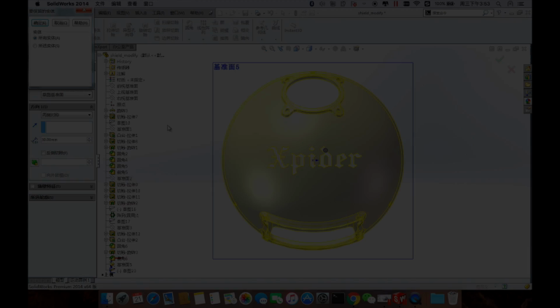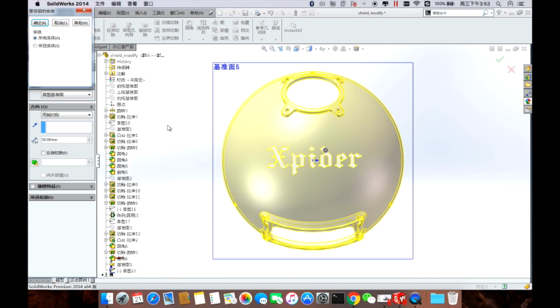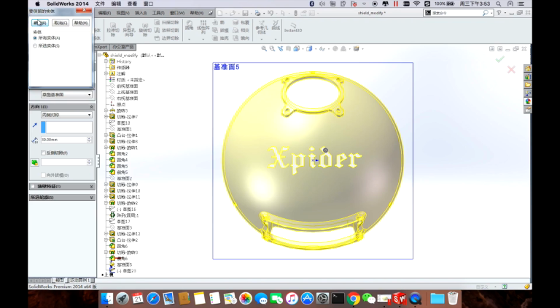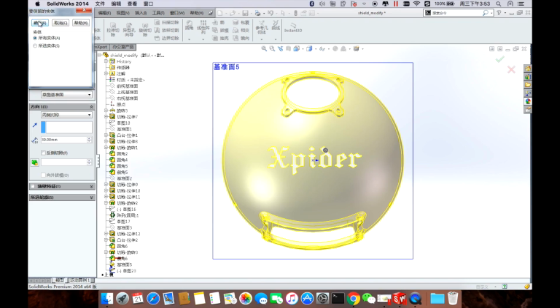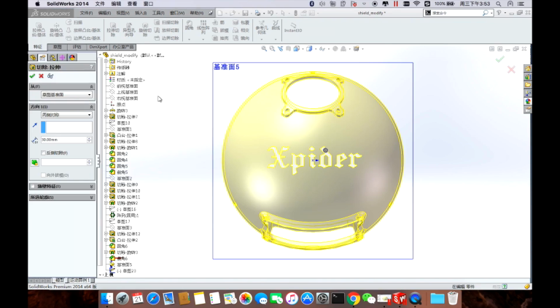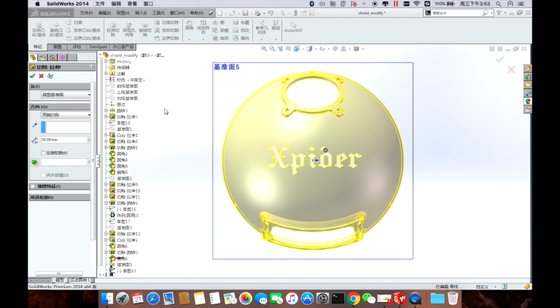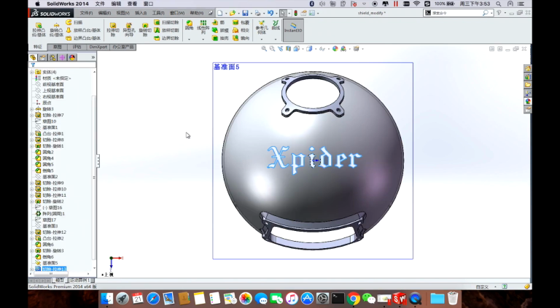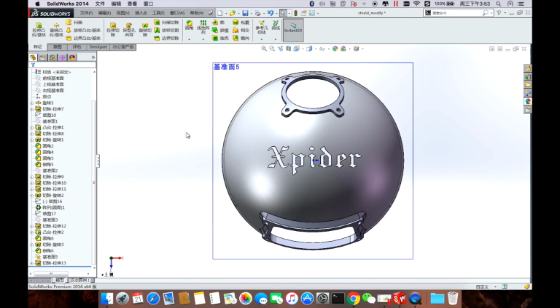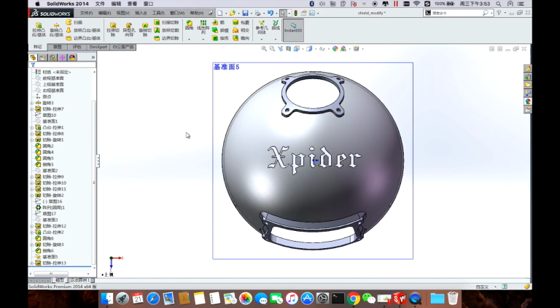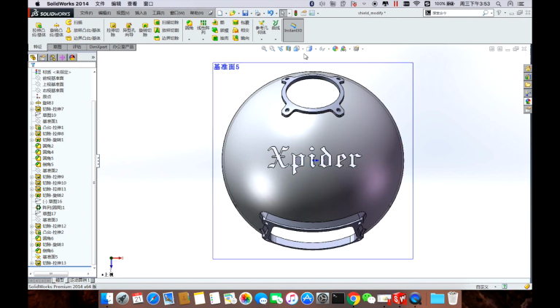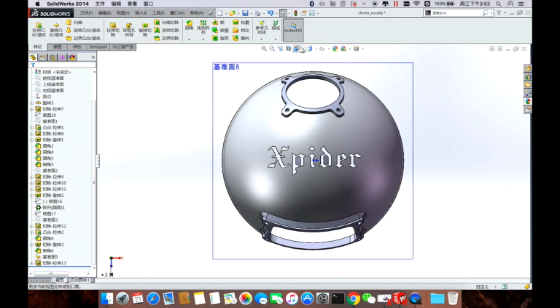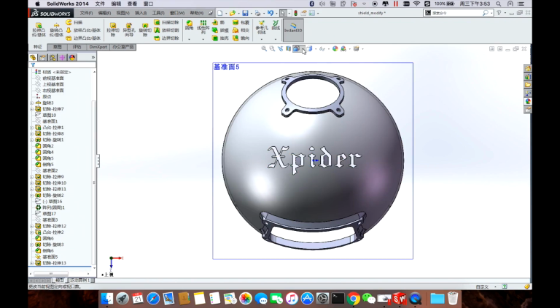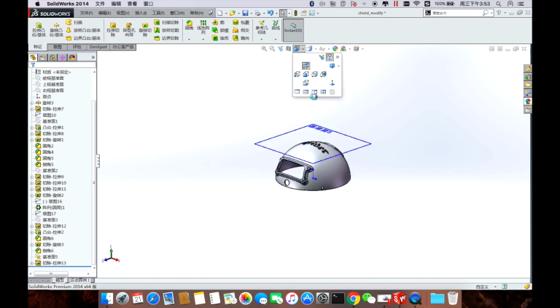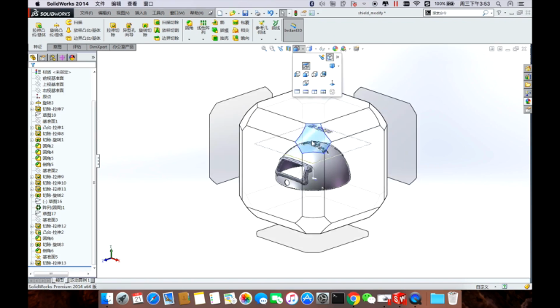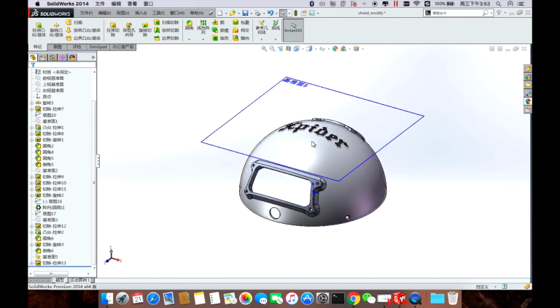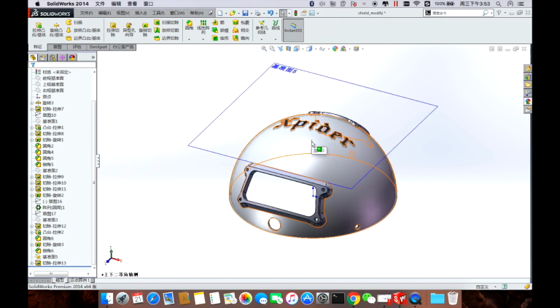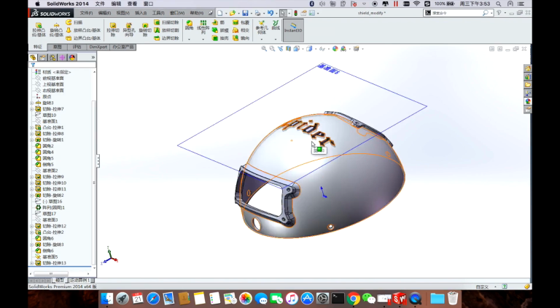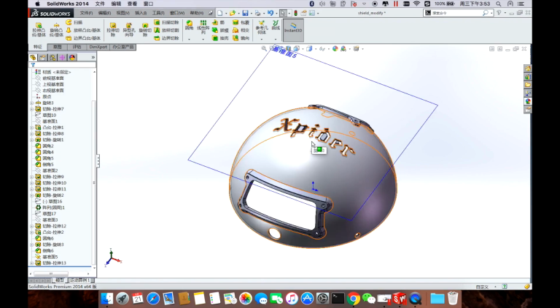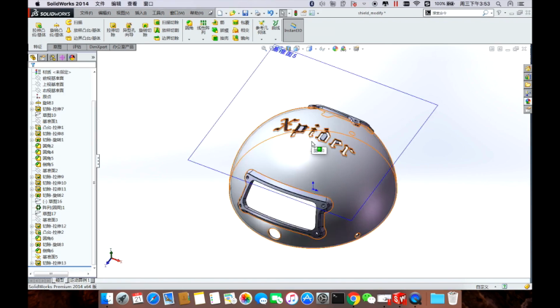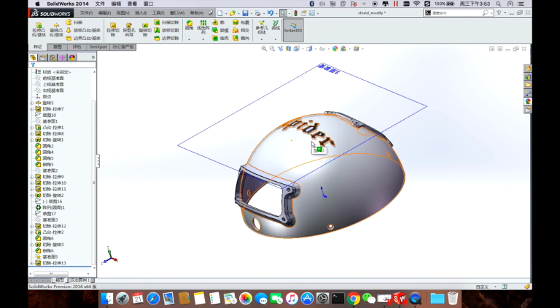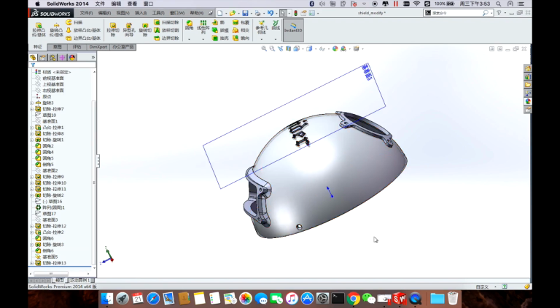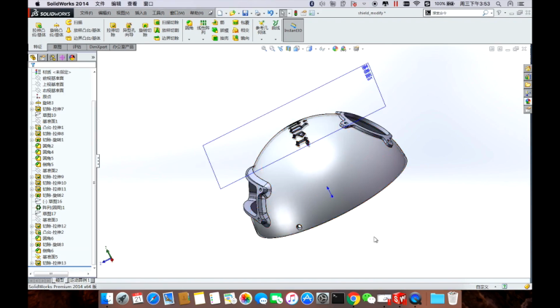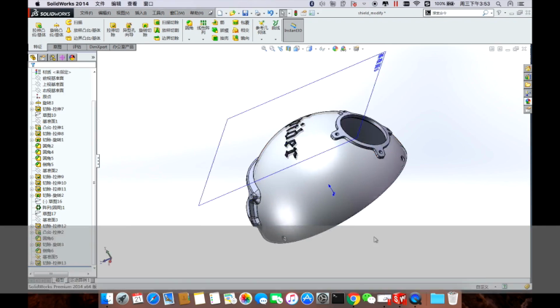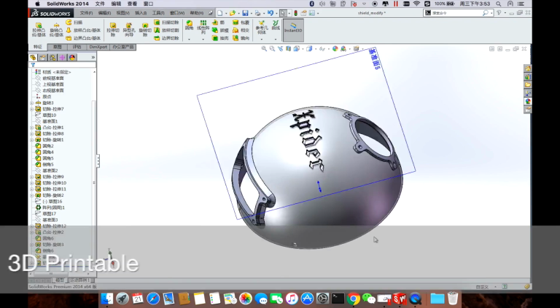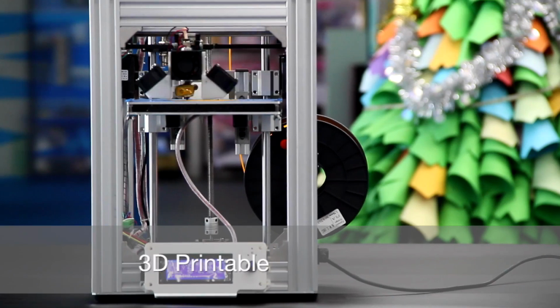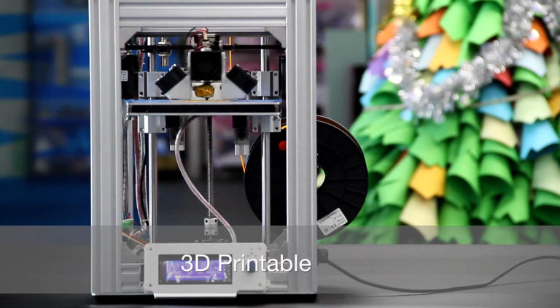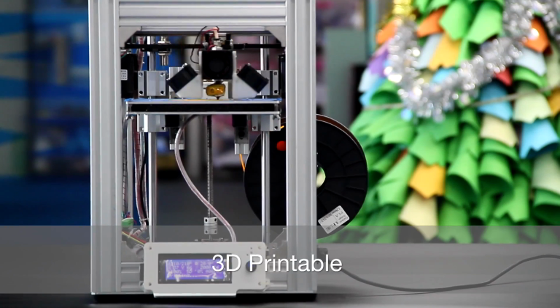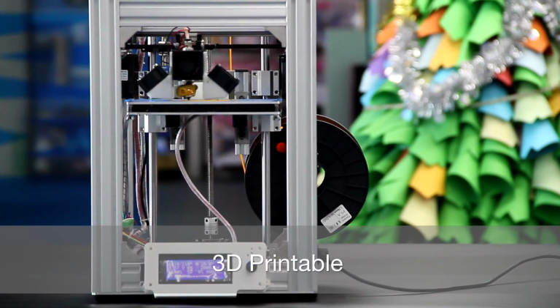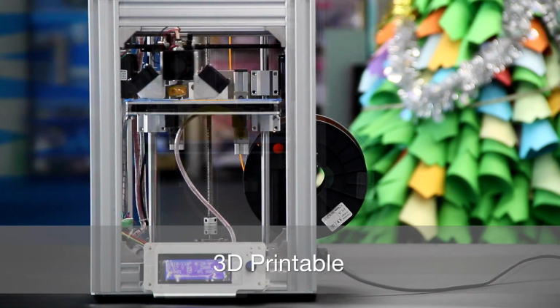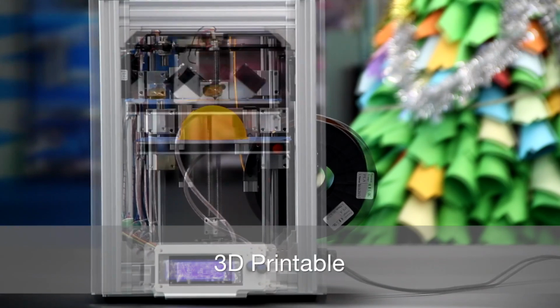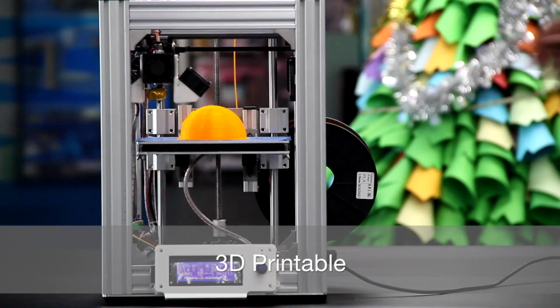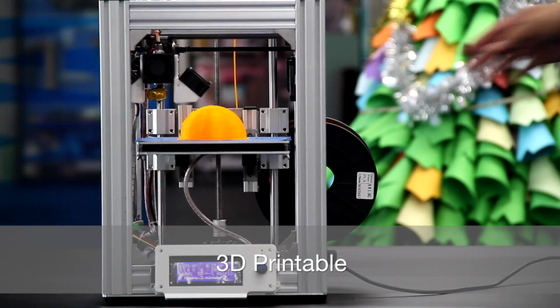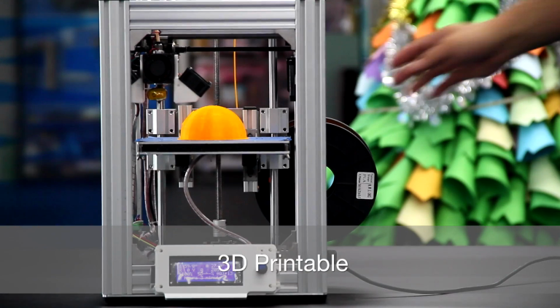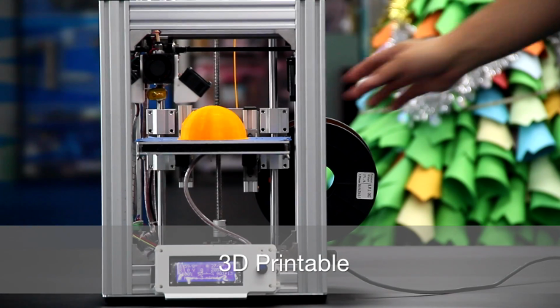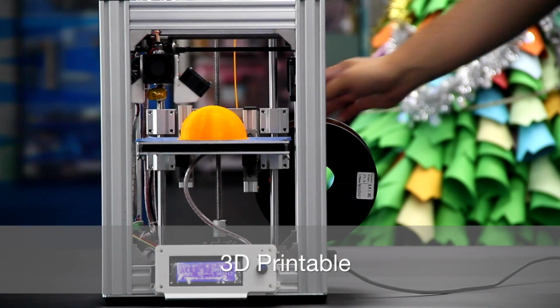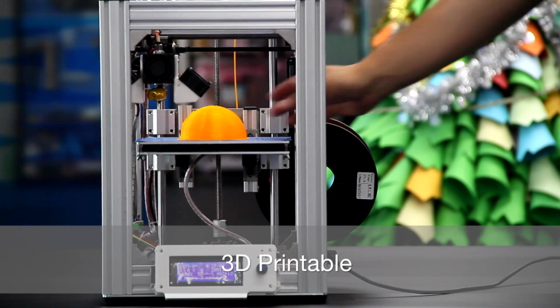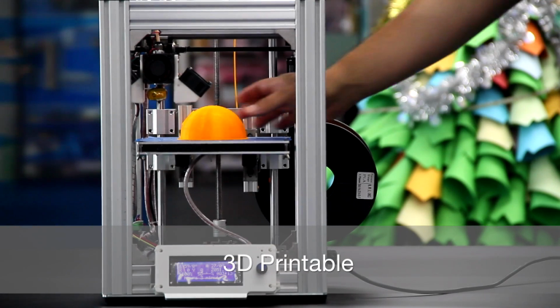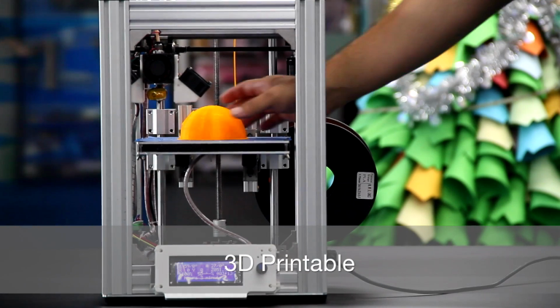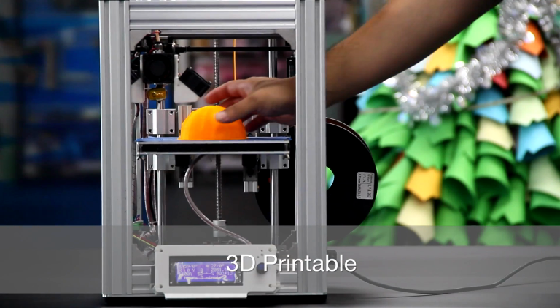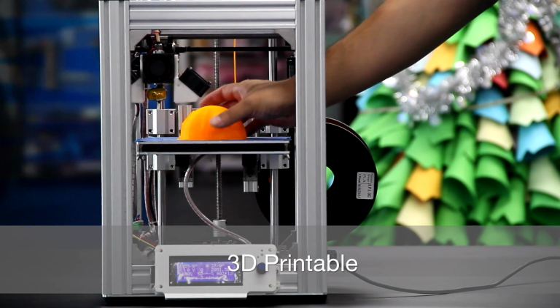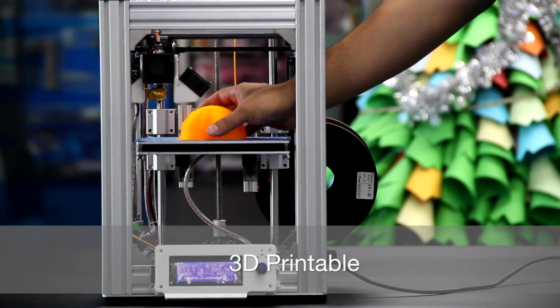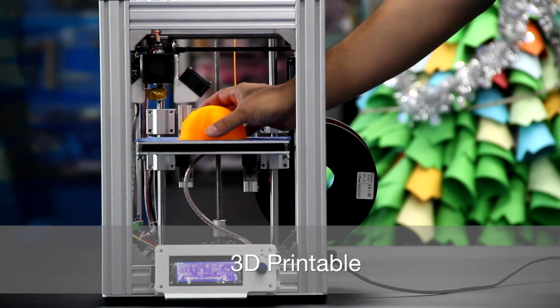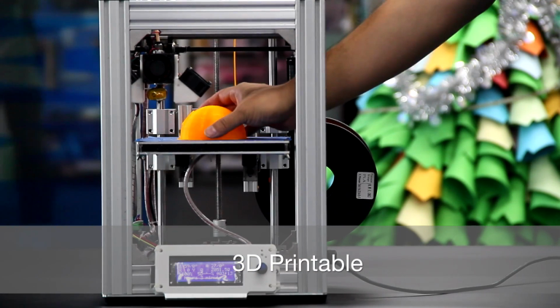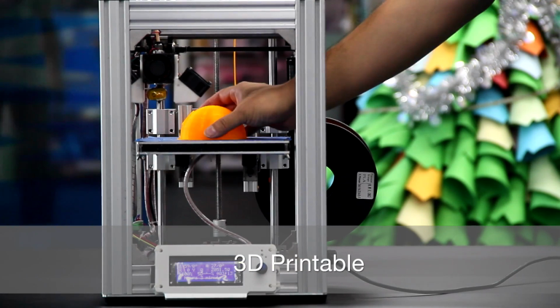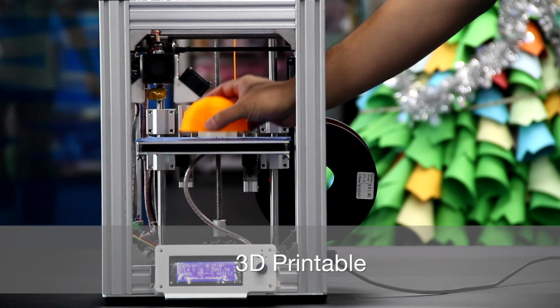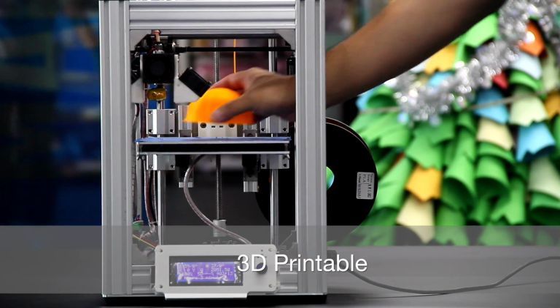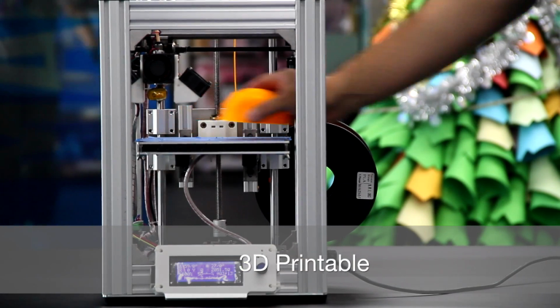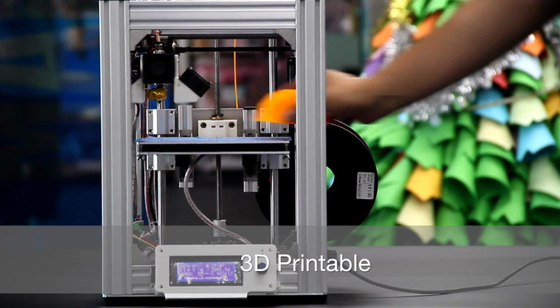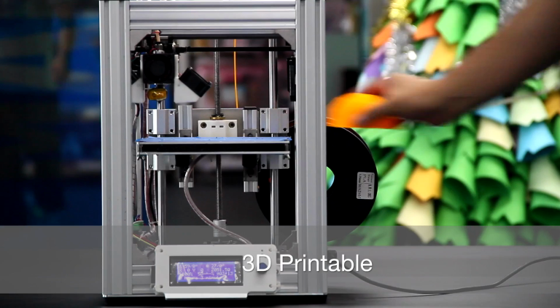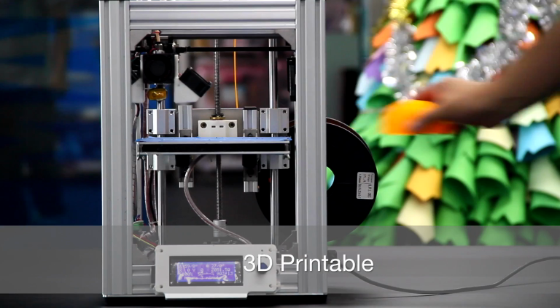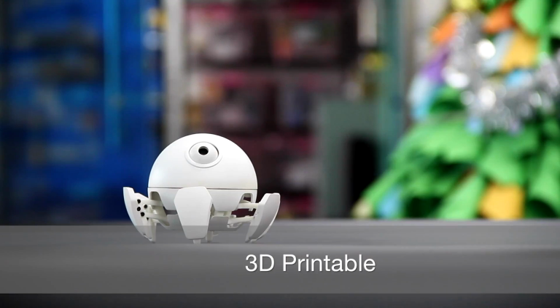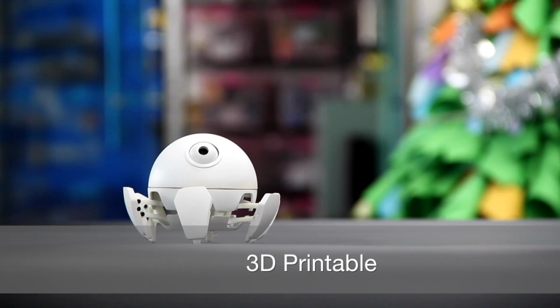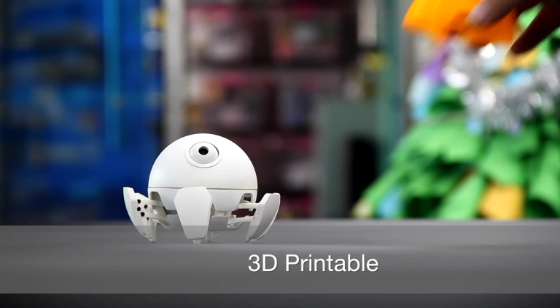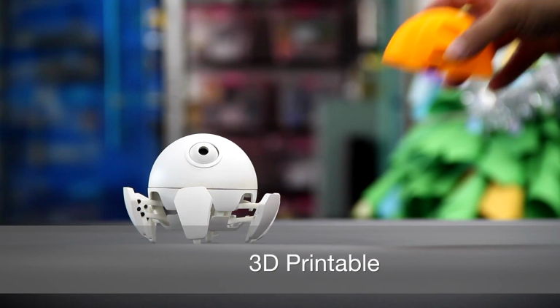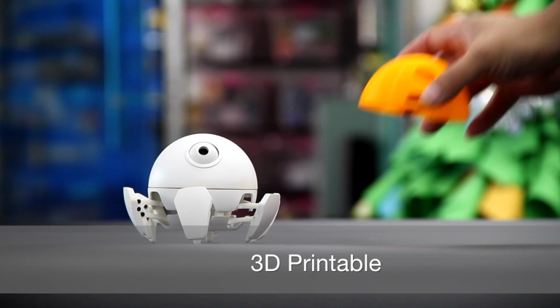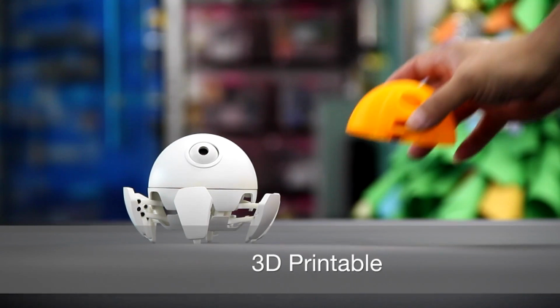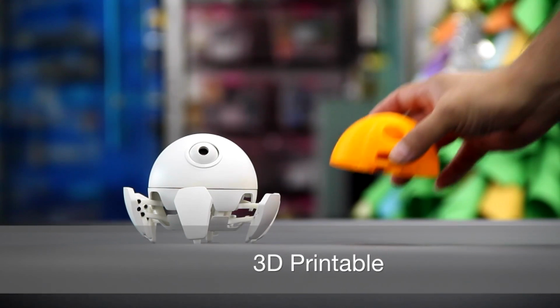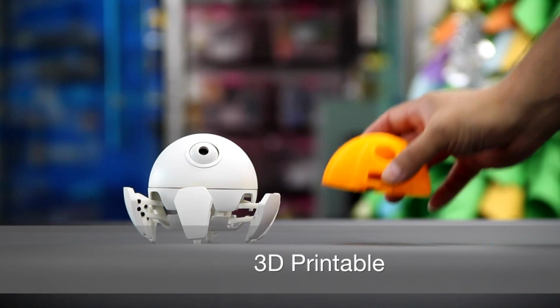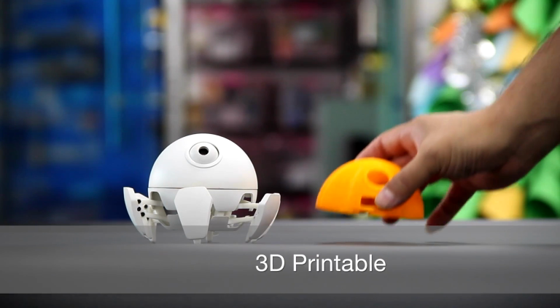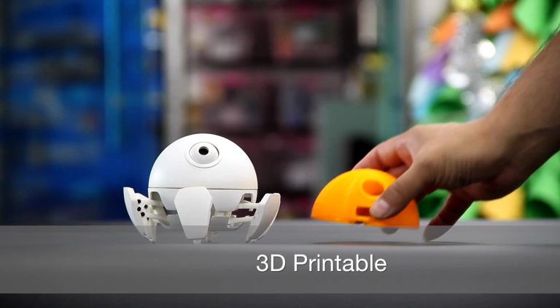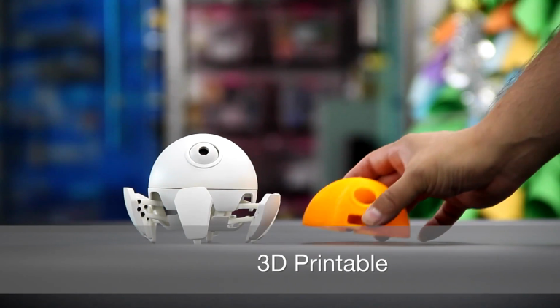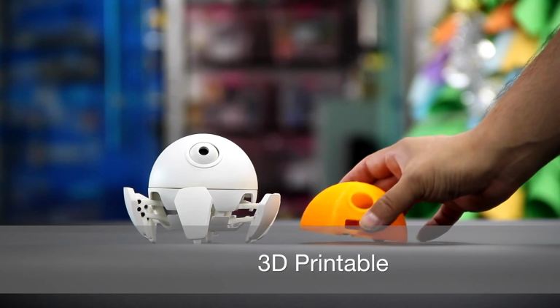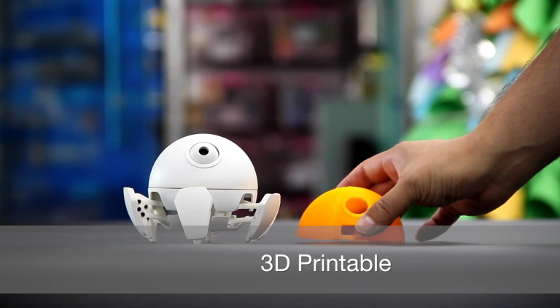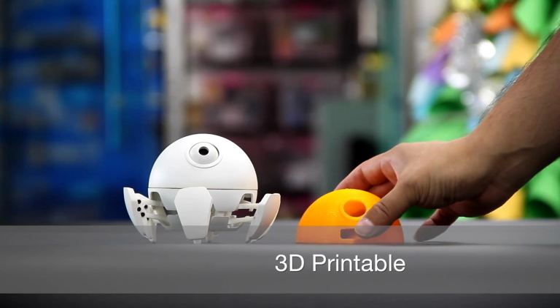We've open sourced all of the Xspider 3D models. You can easily modify and improve your Xspider and 3D print a new one.